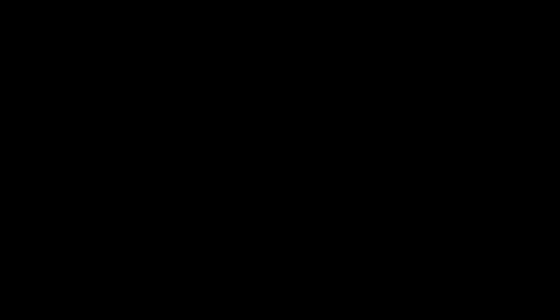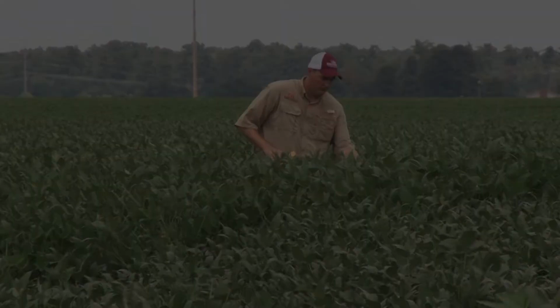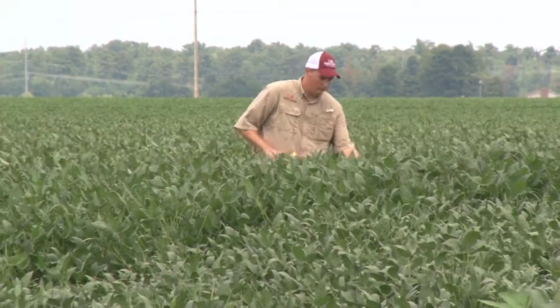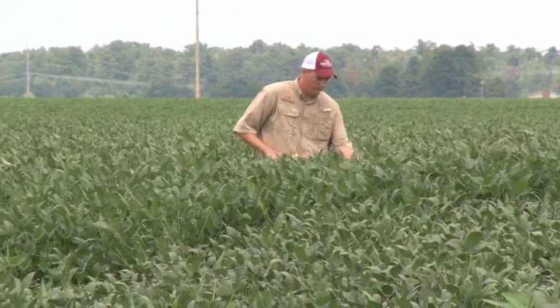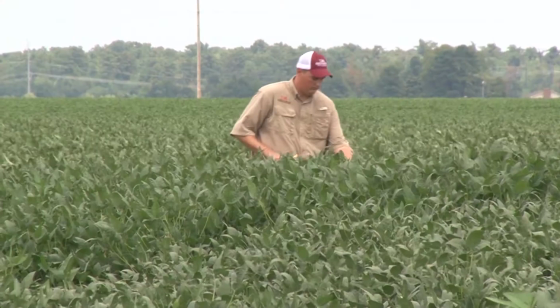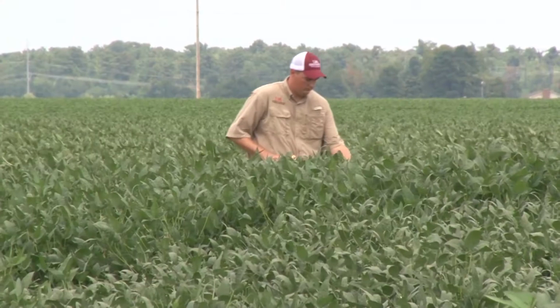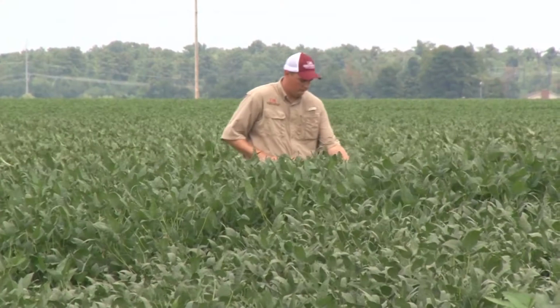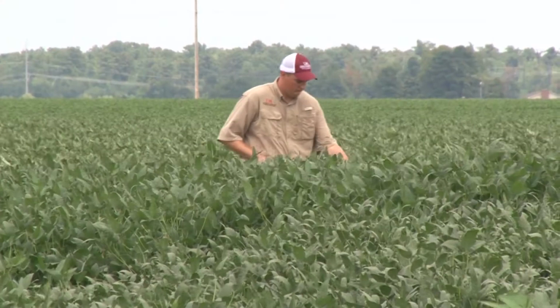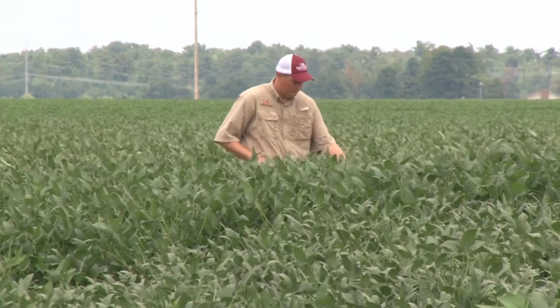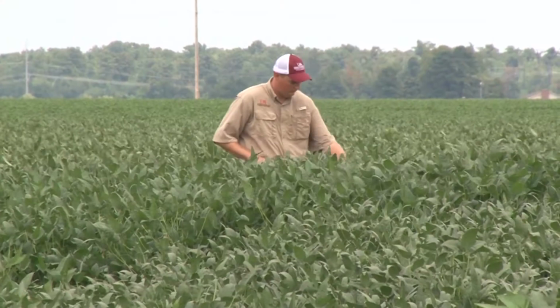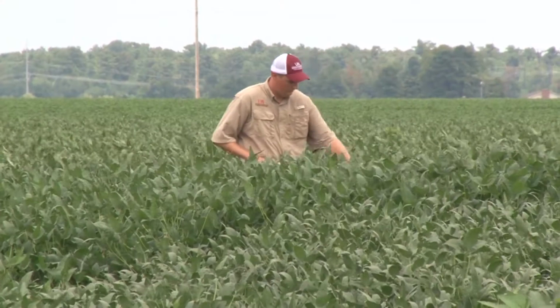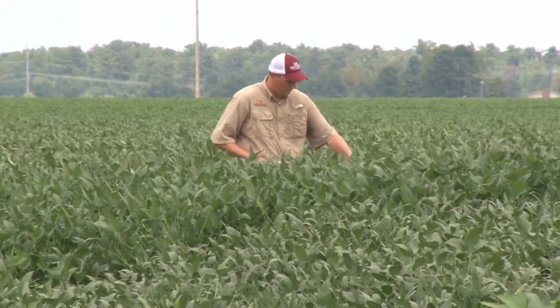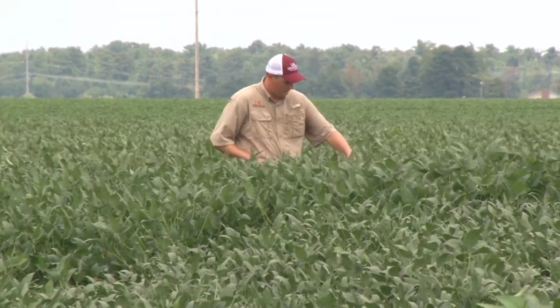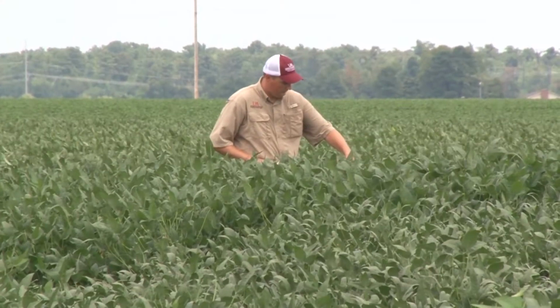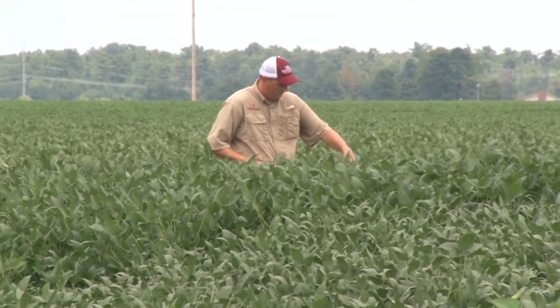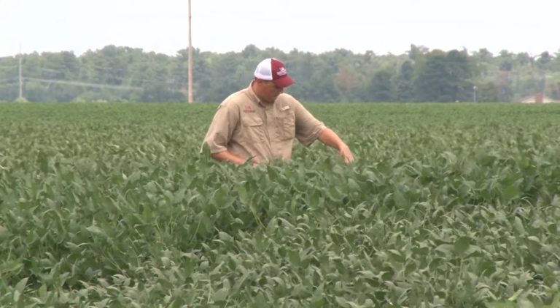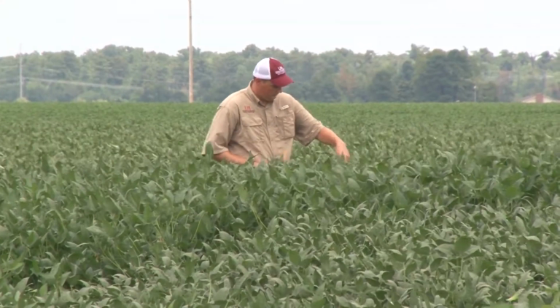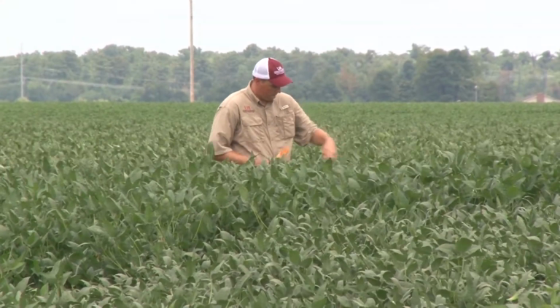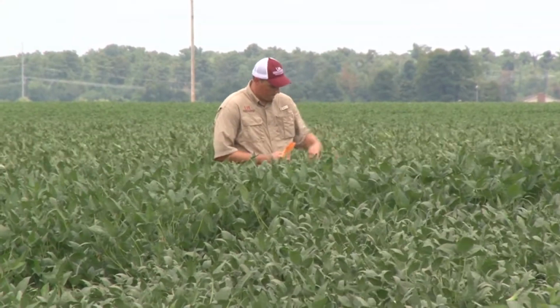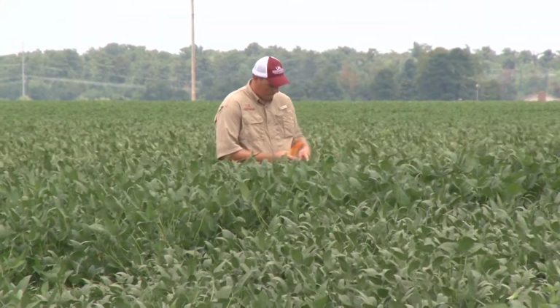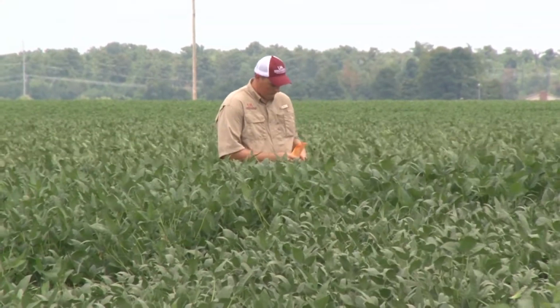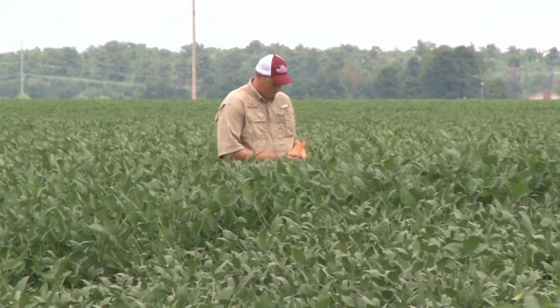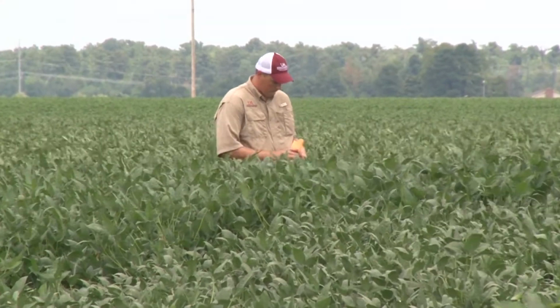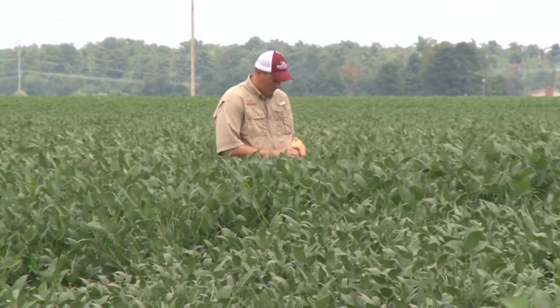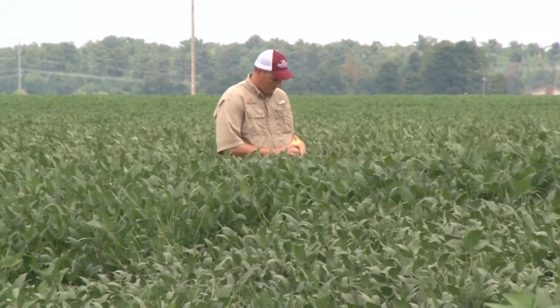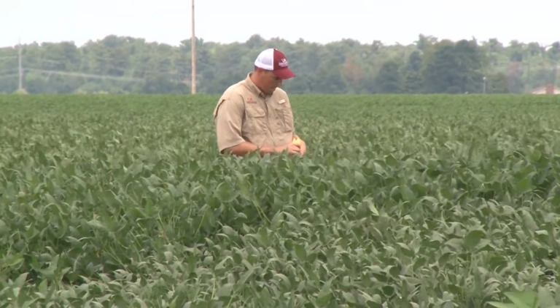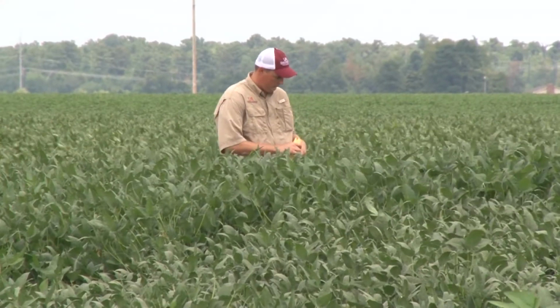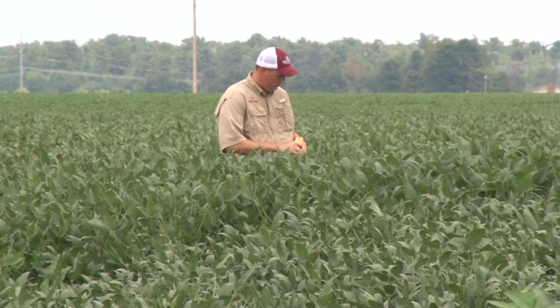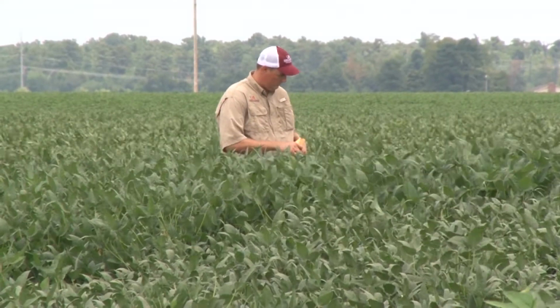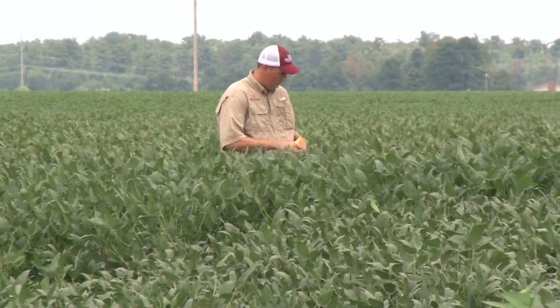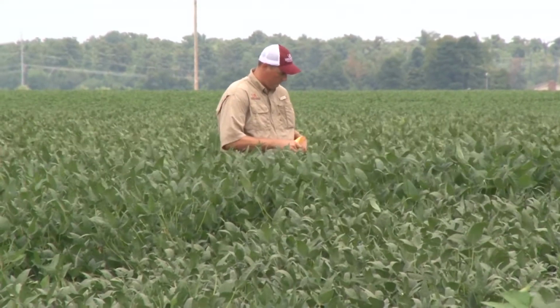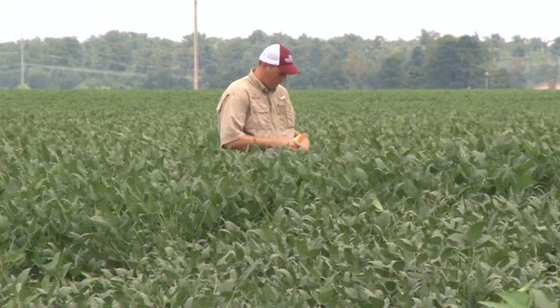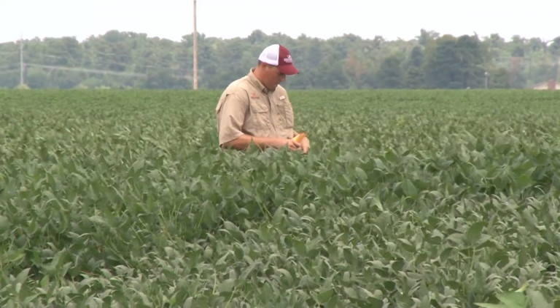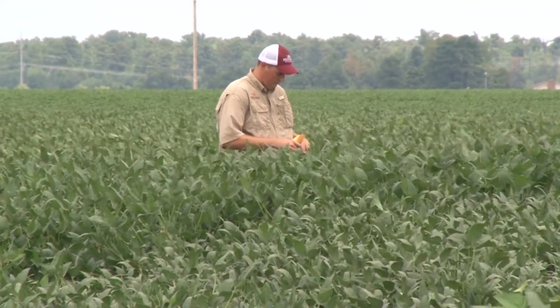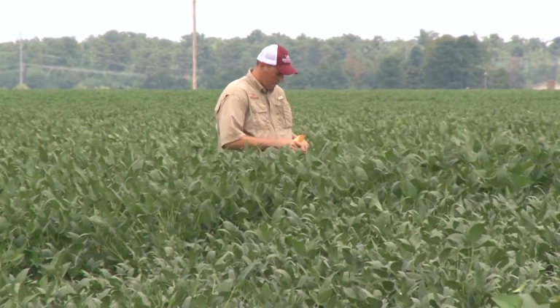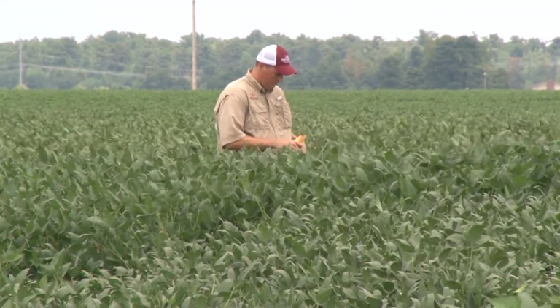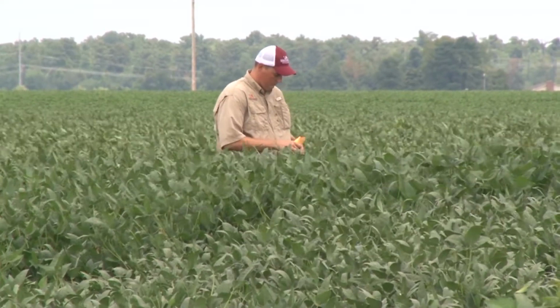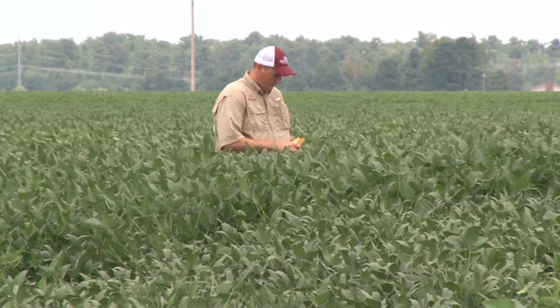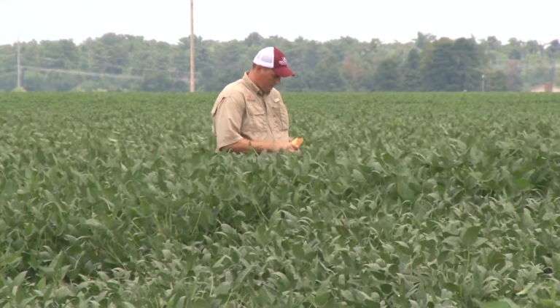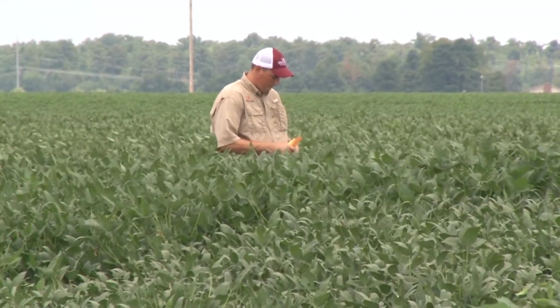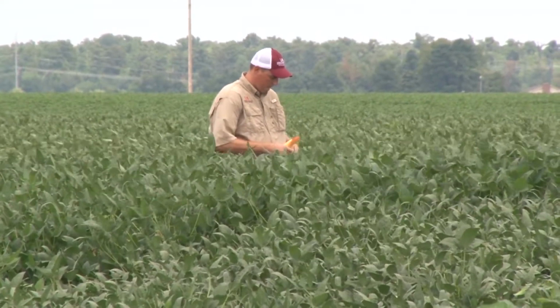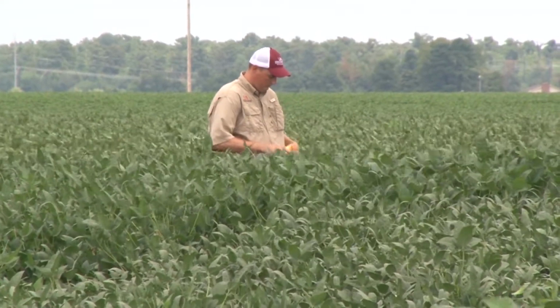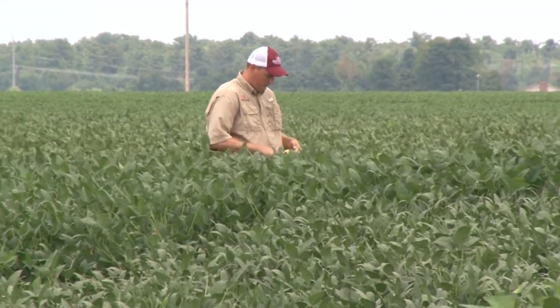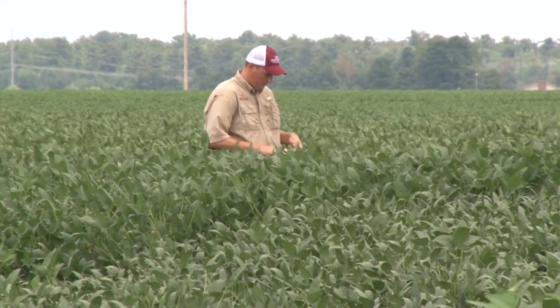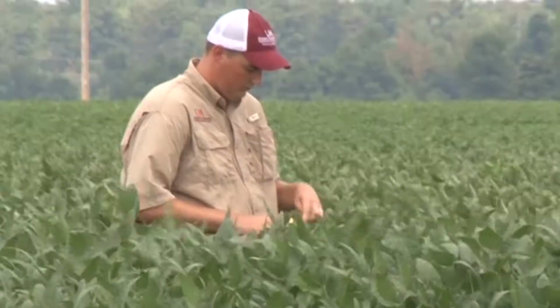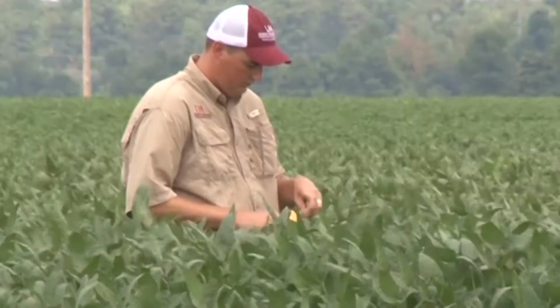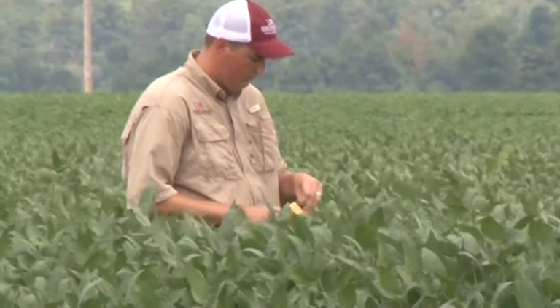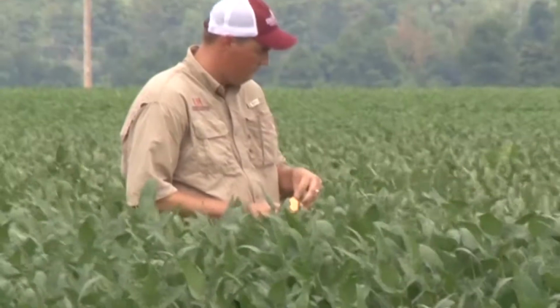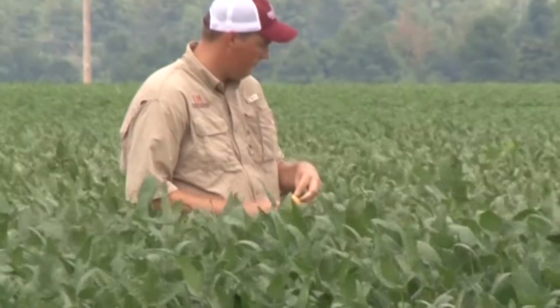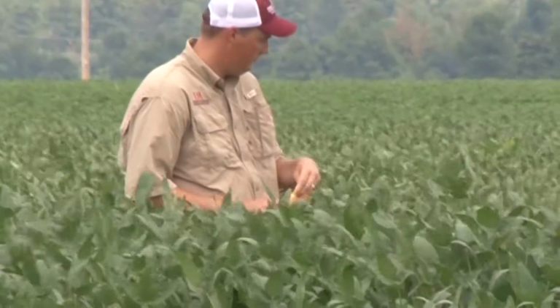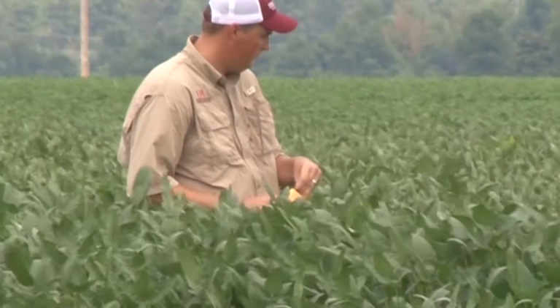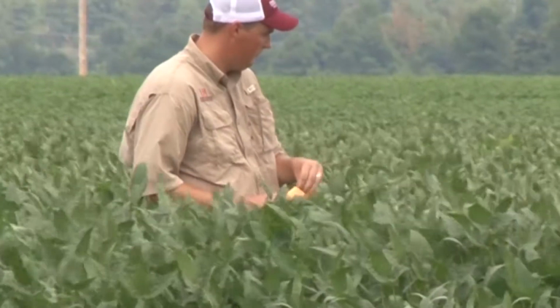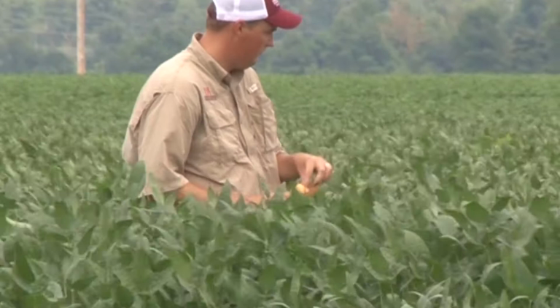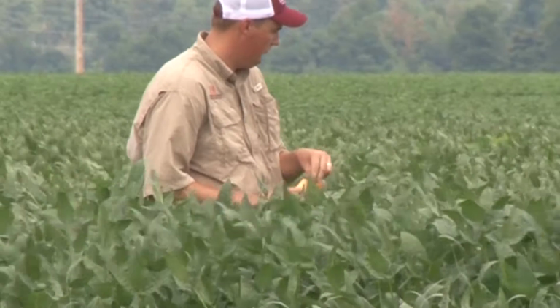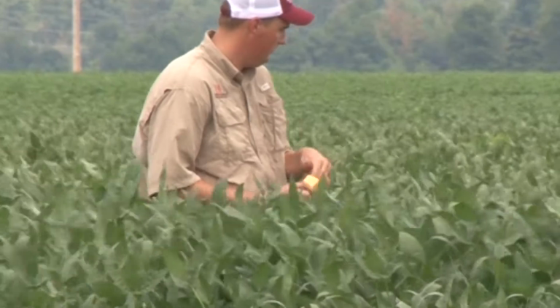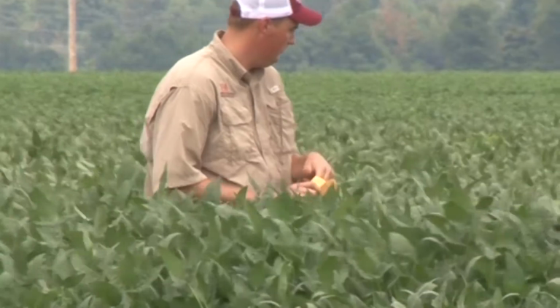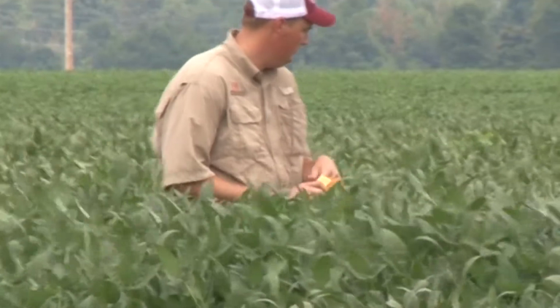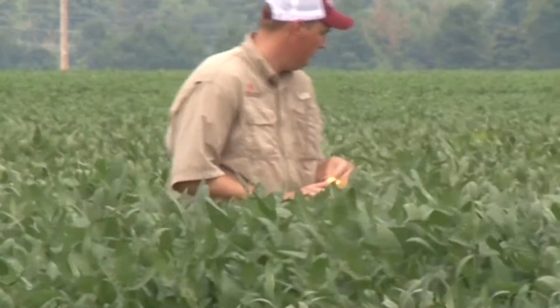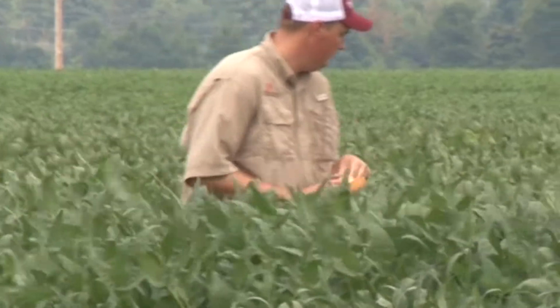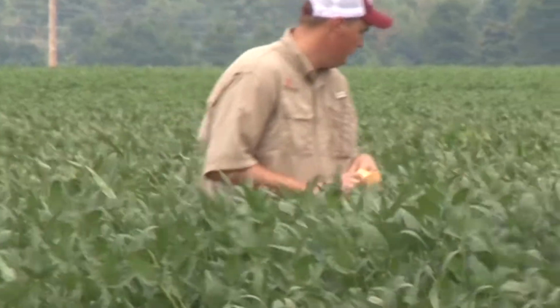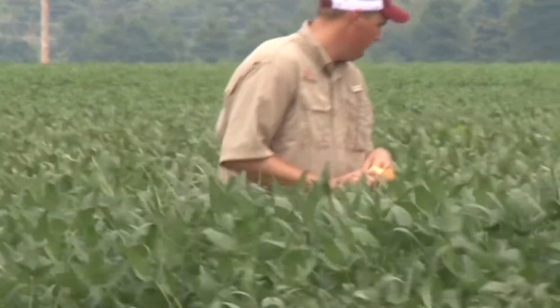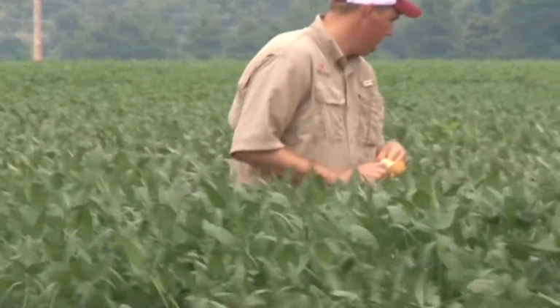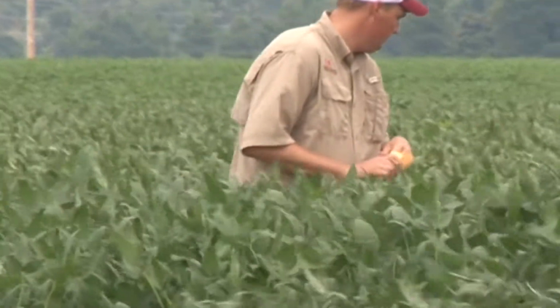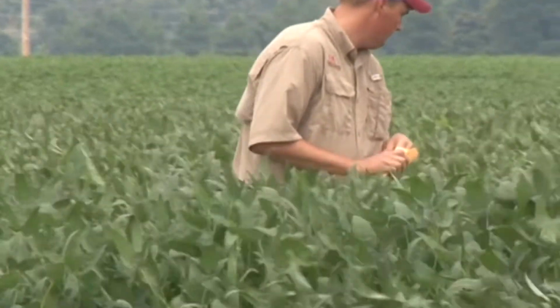Hi, I'm Ryan Van Ruckel, PhD graduate student working with Dr. Larry Purcell on the maximum yield of soybeans.